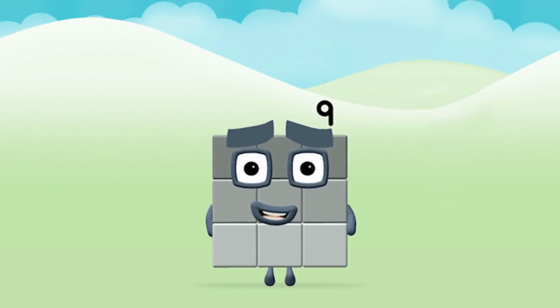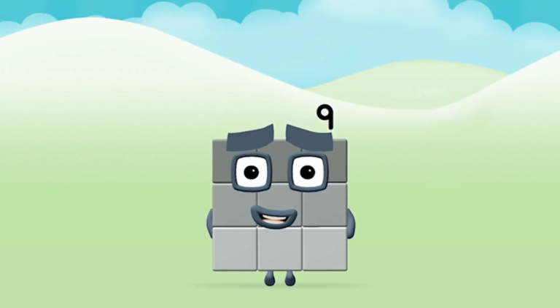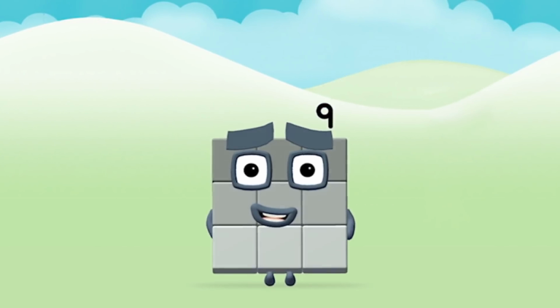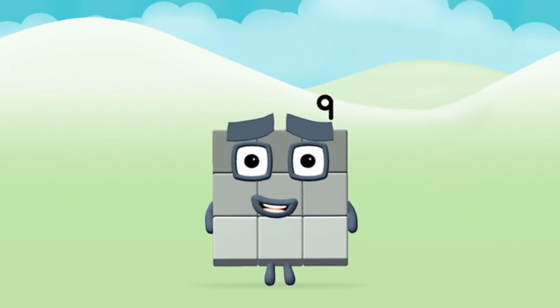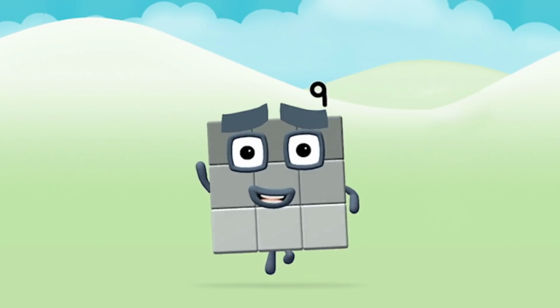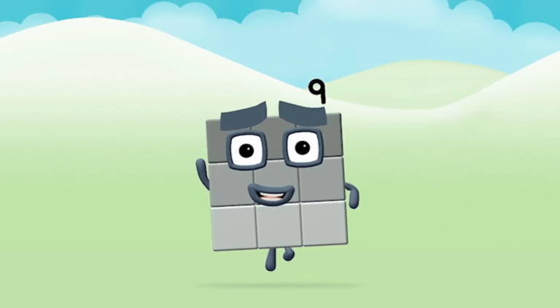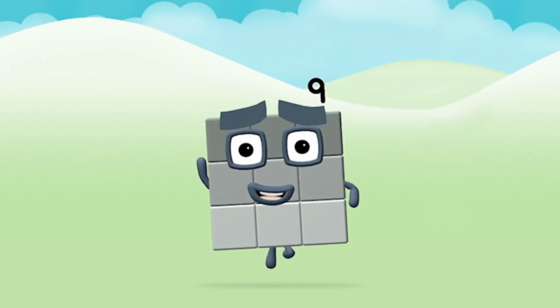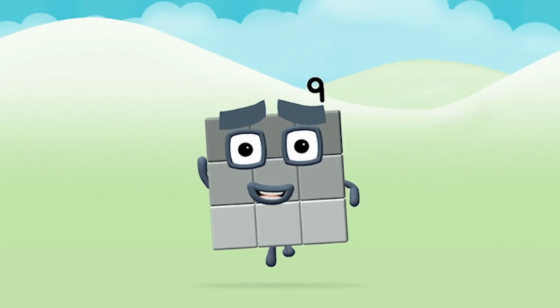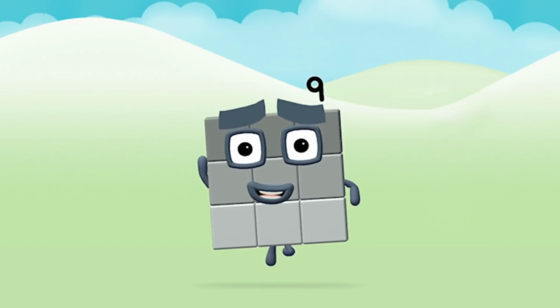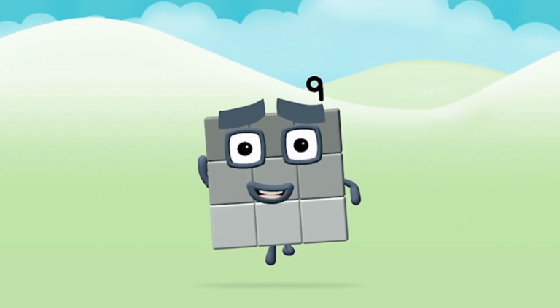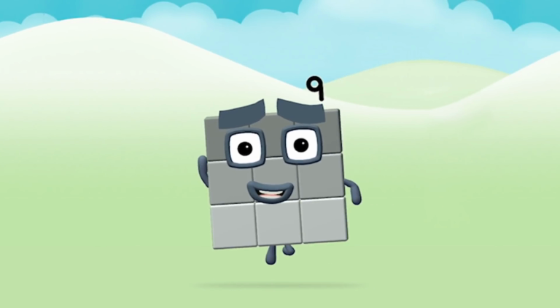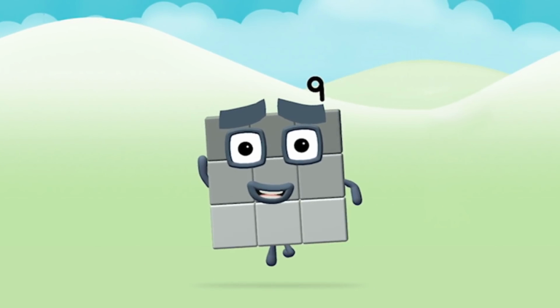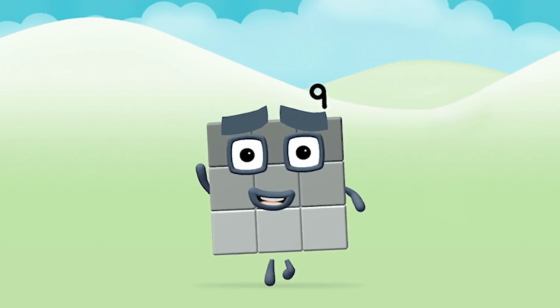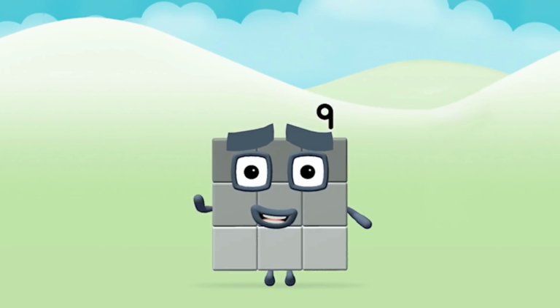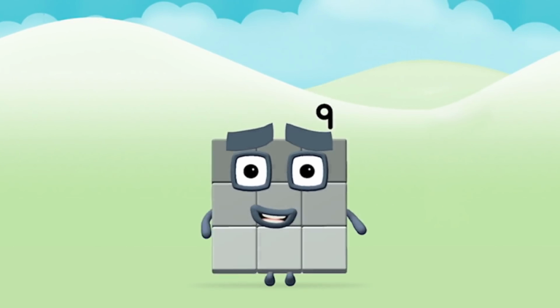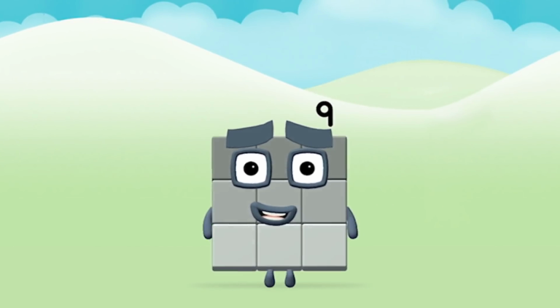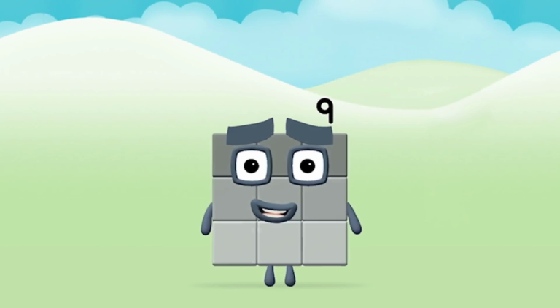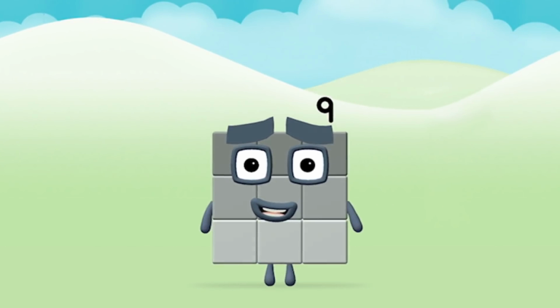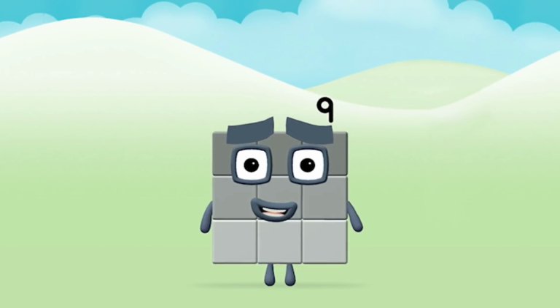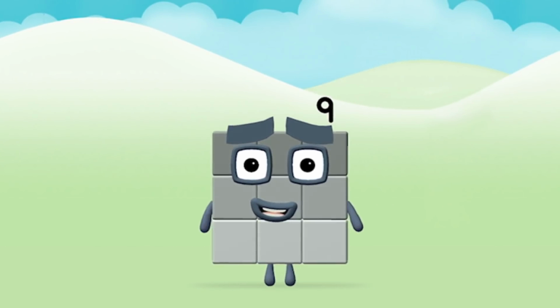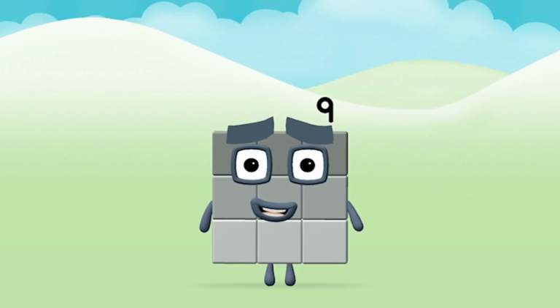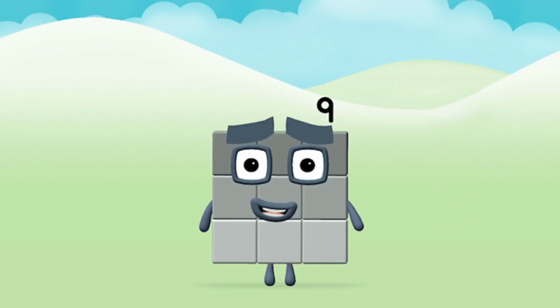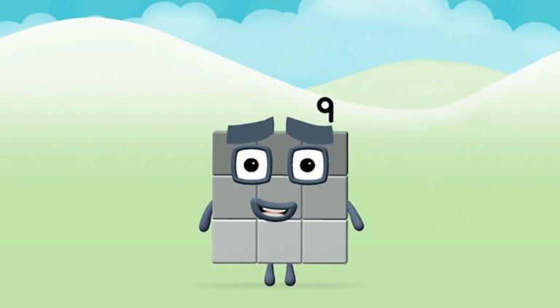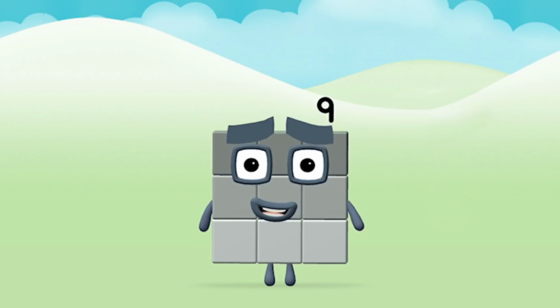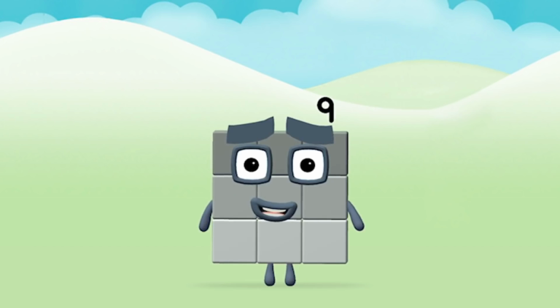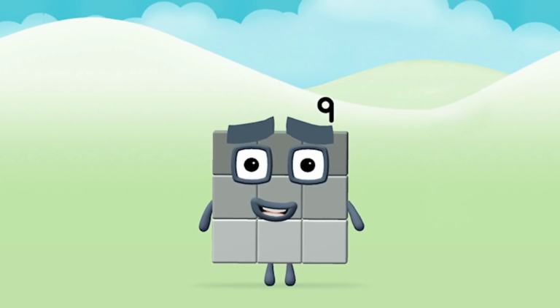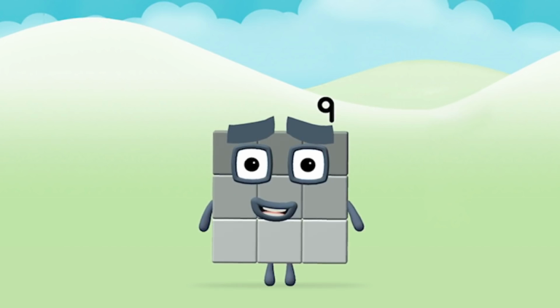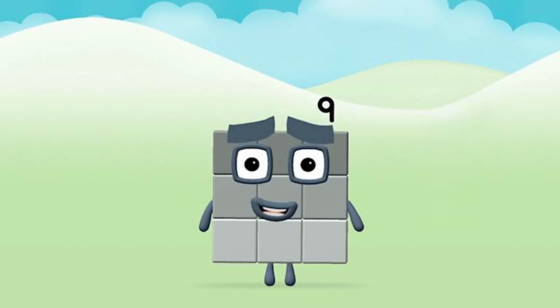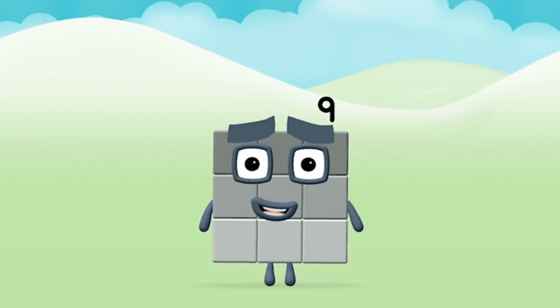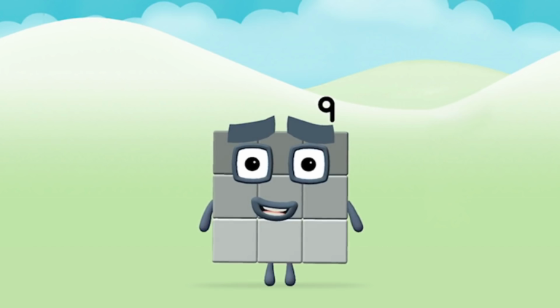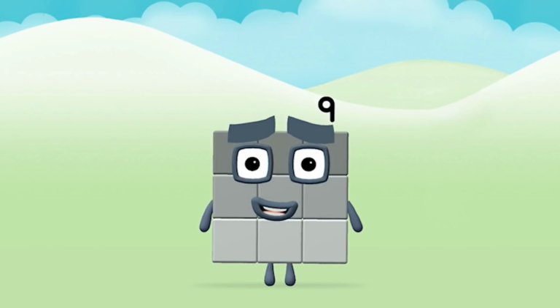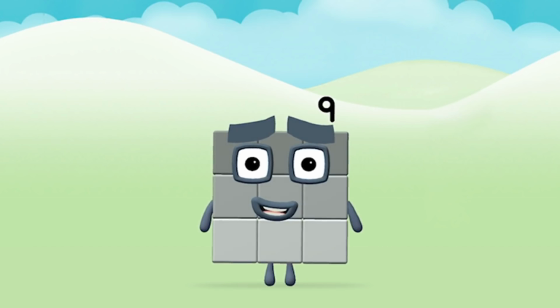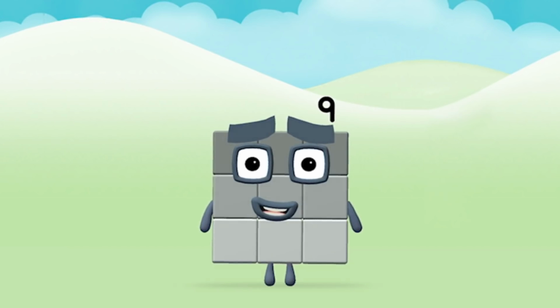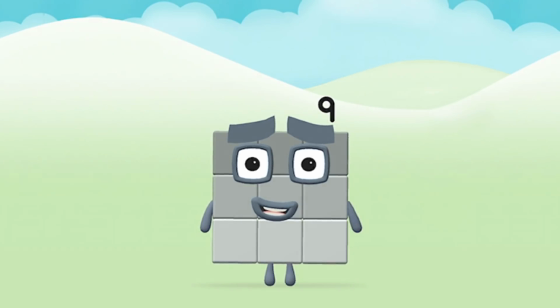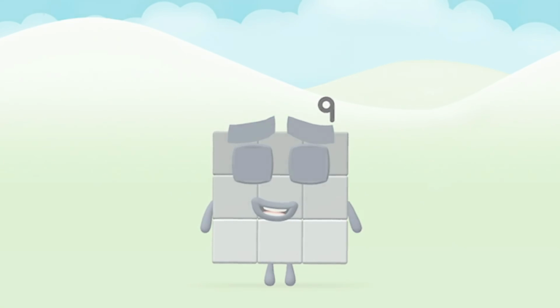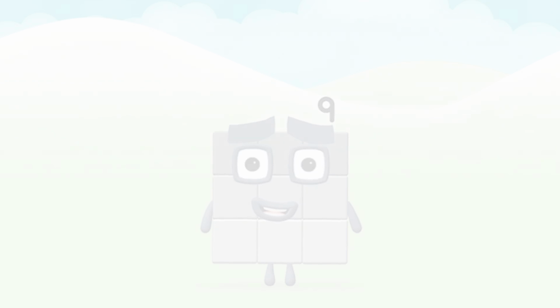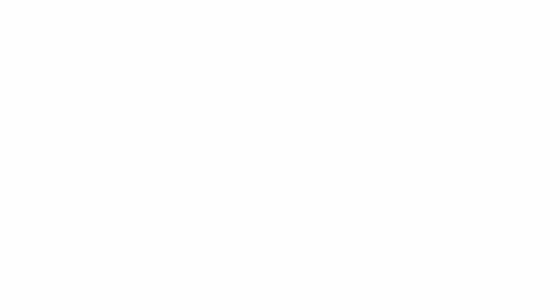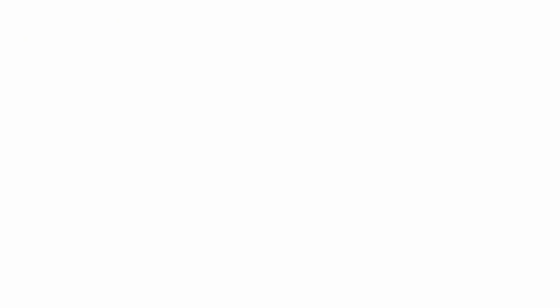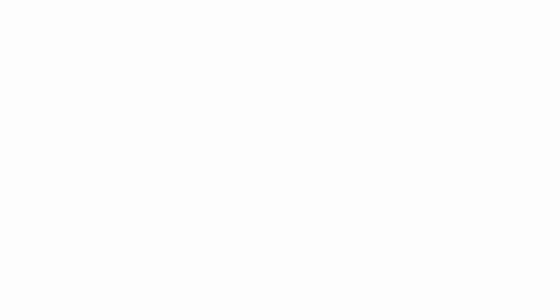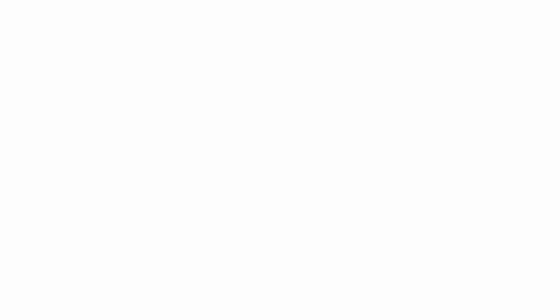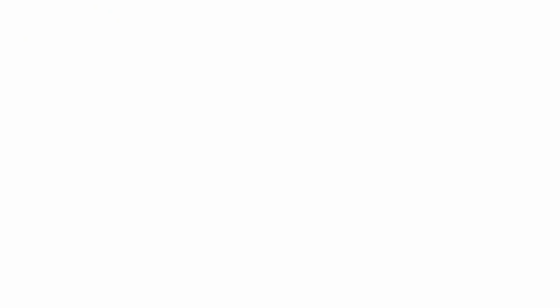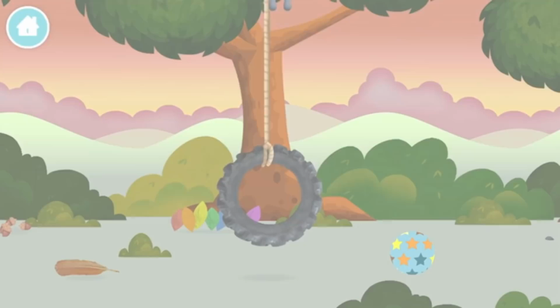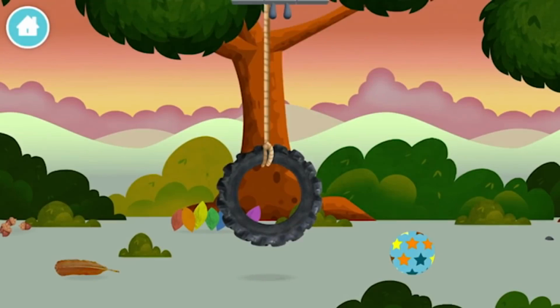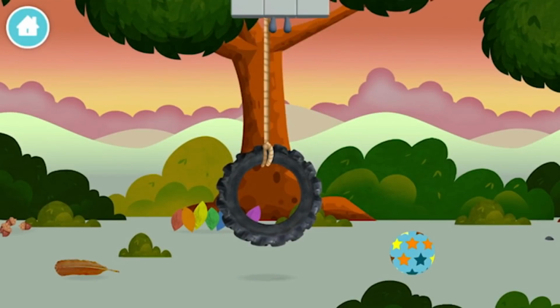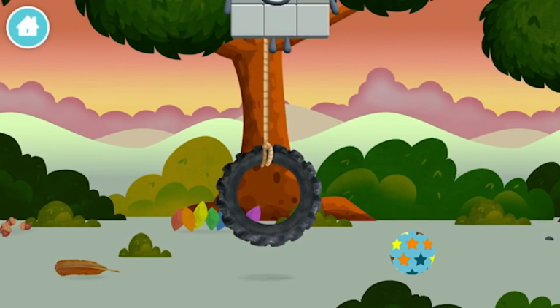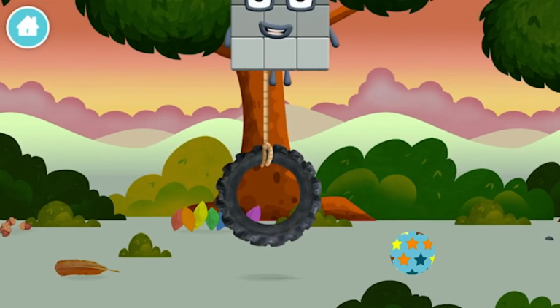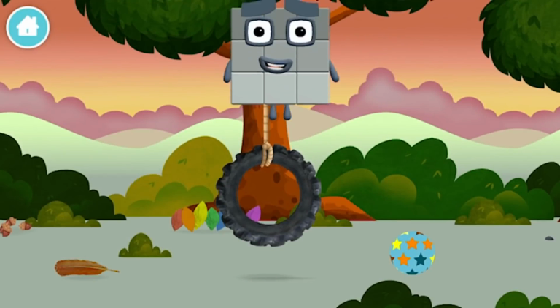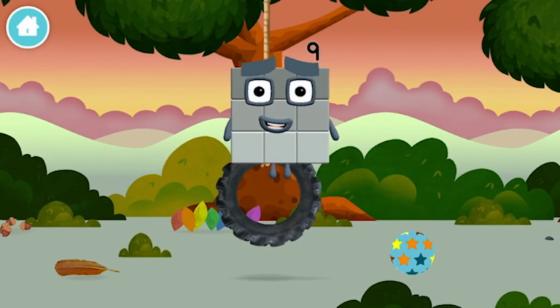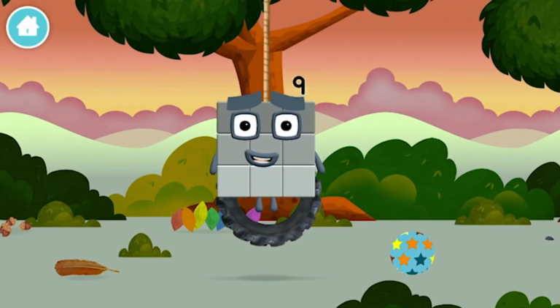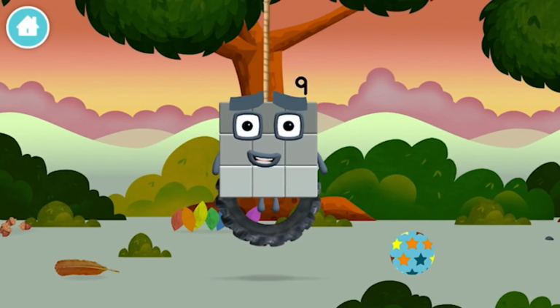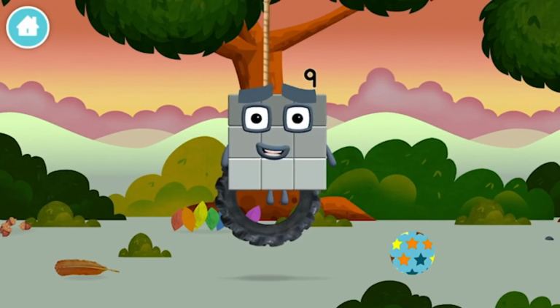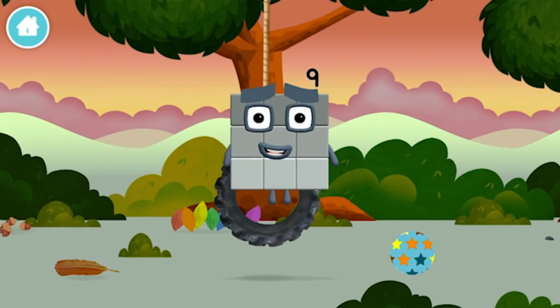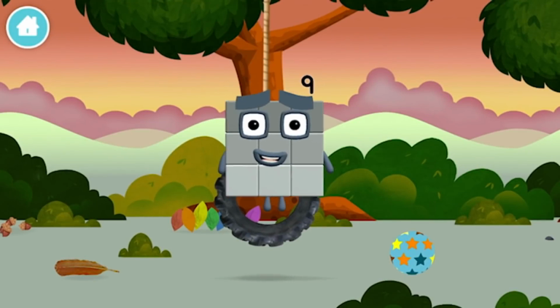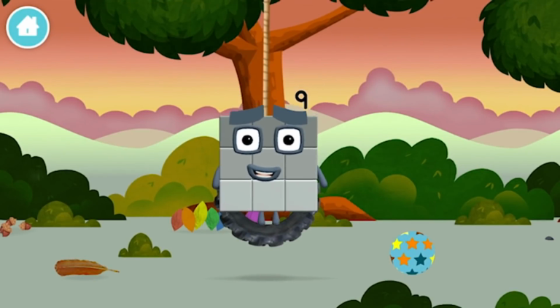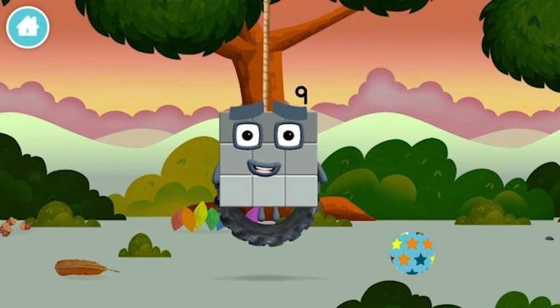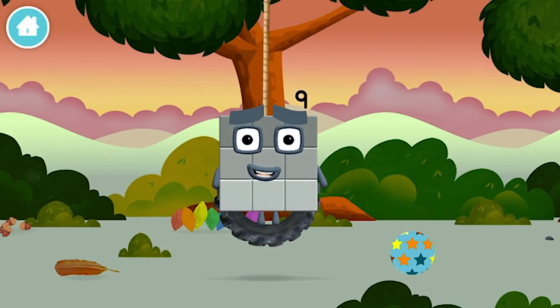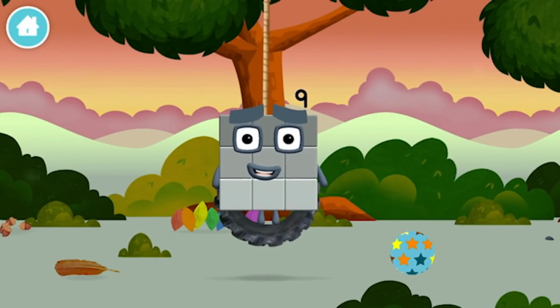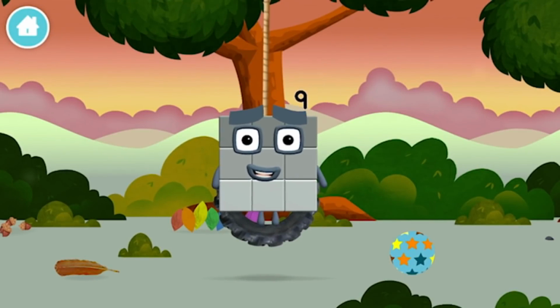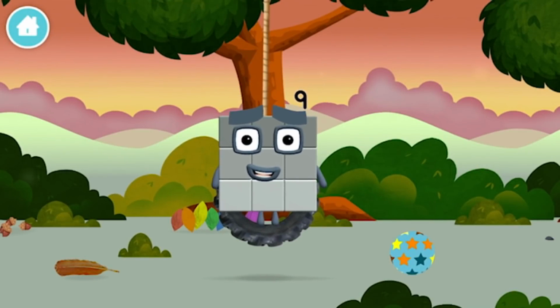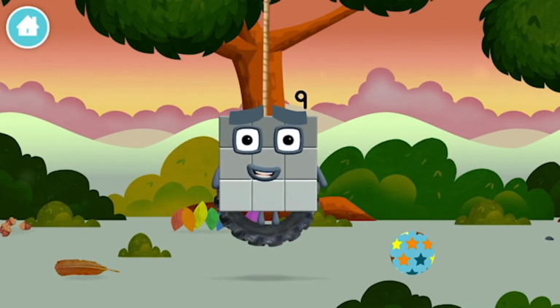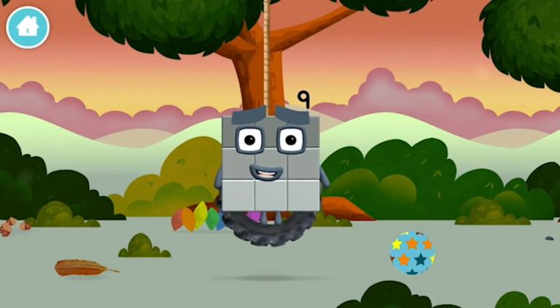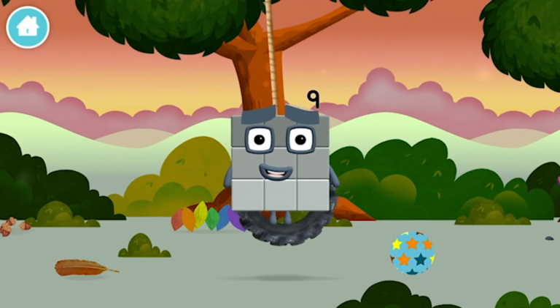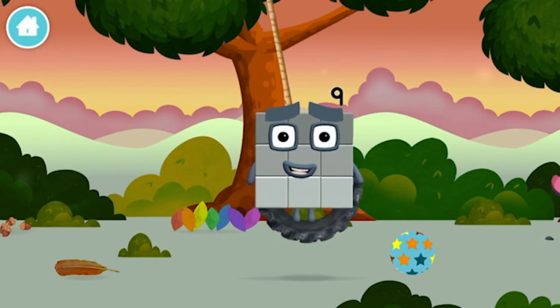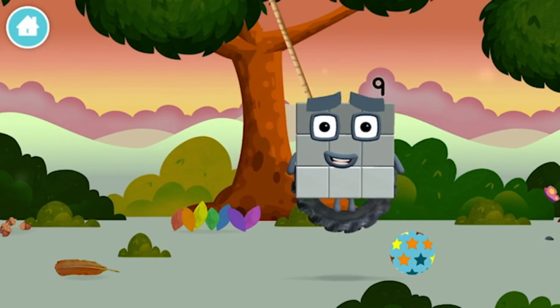Congratulations! You made number block nine! You made a new number block.